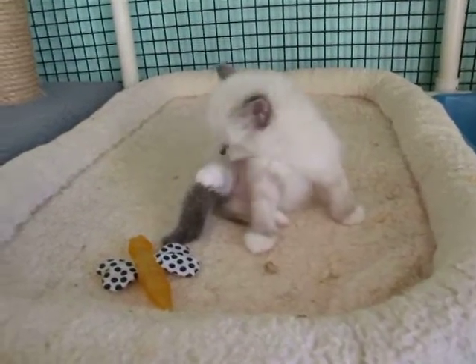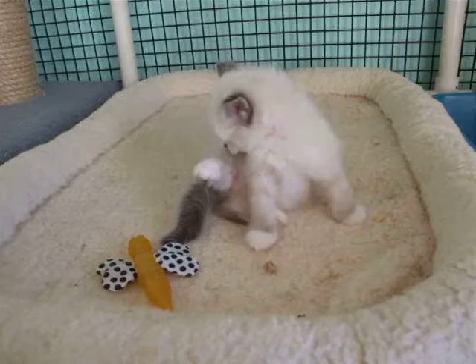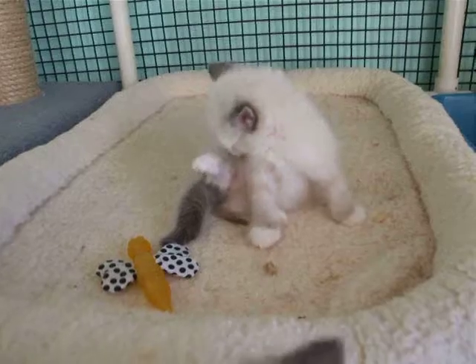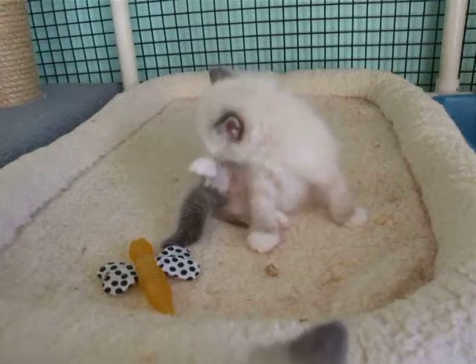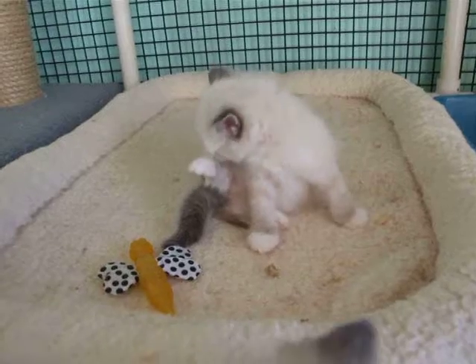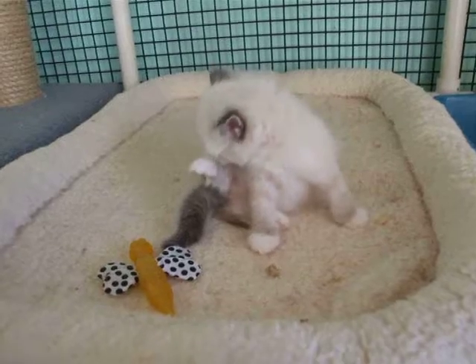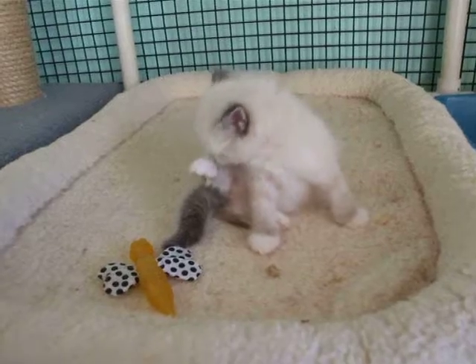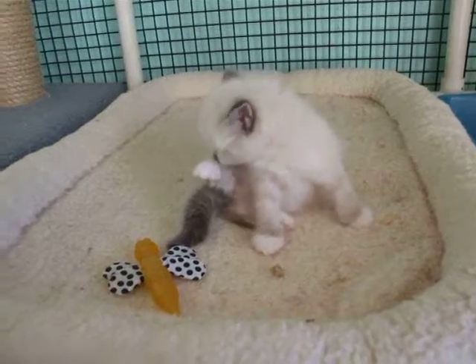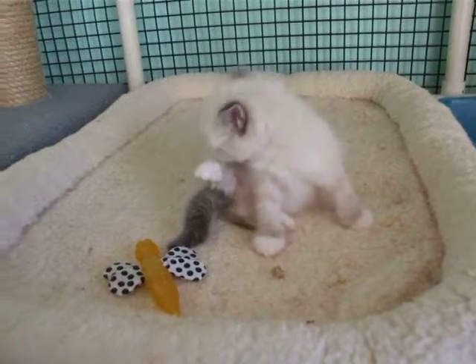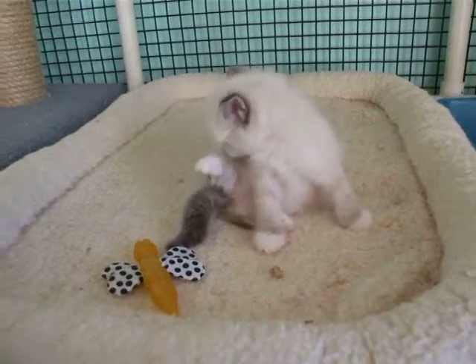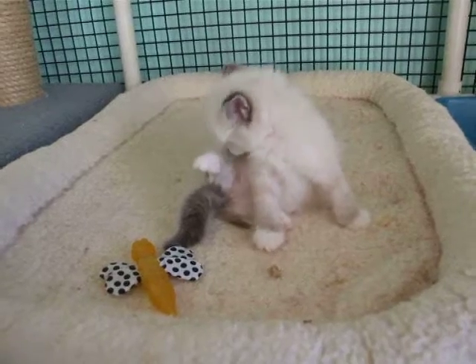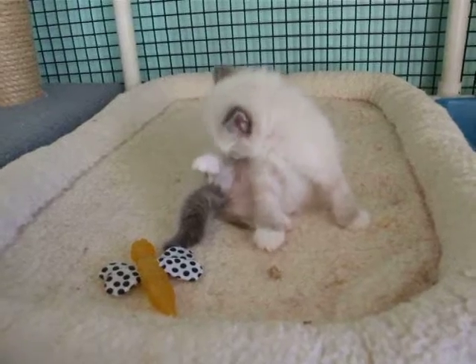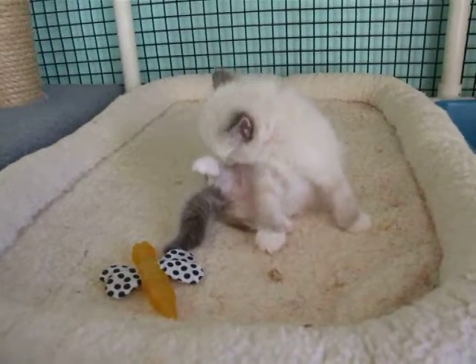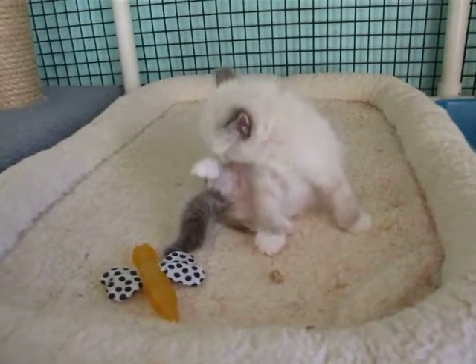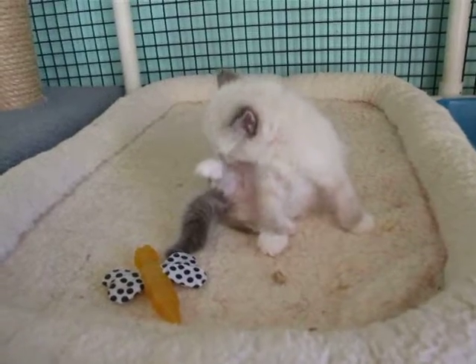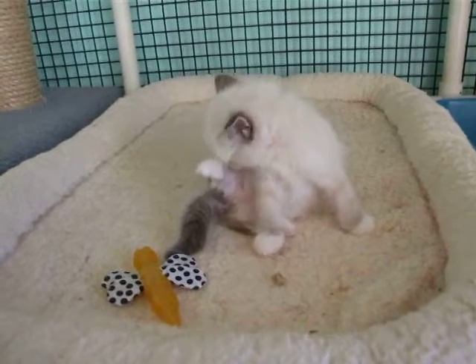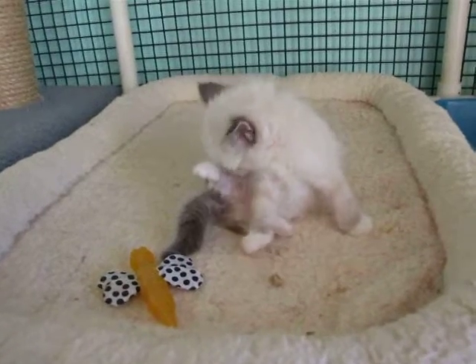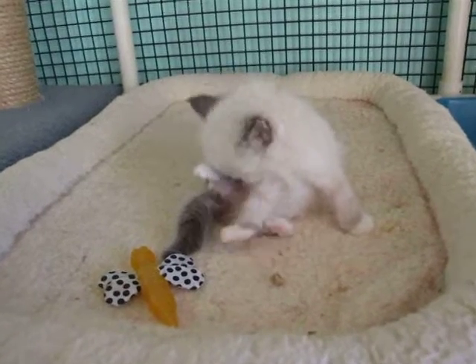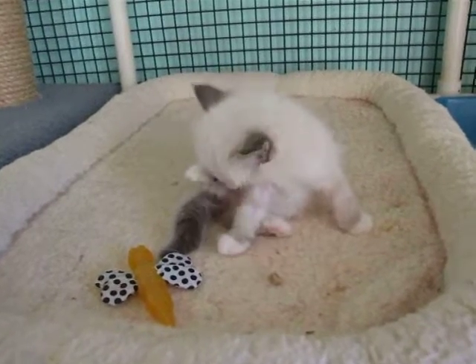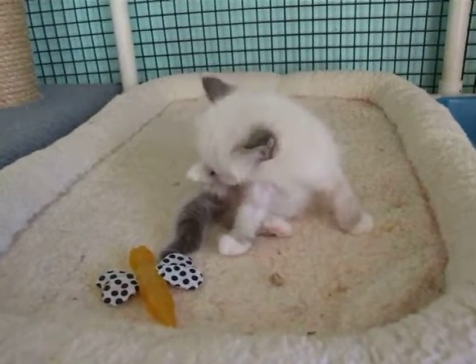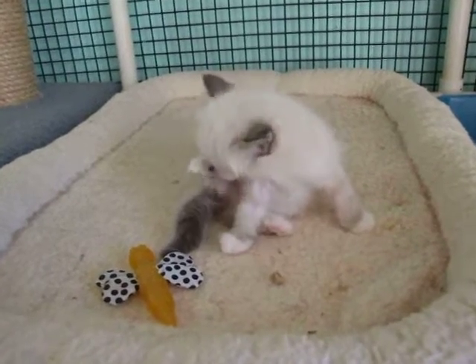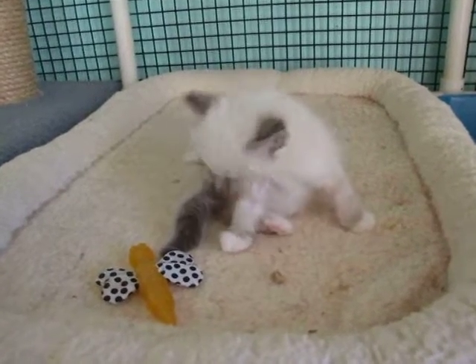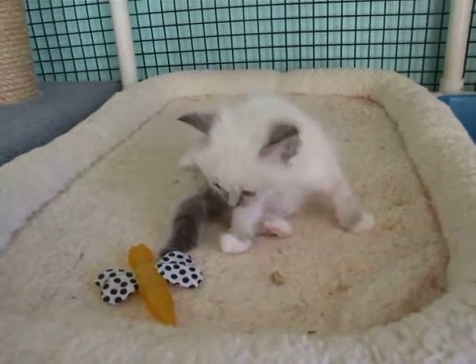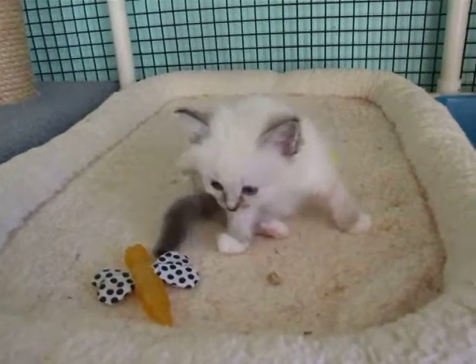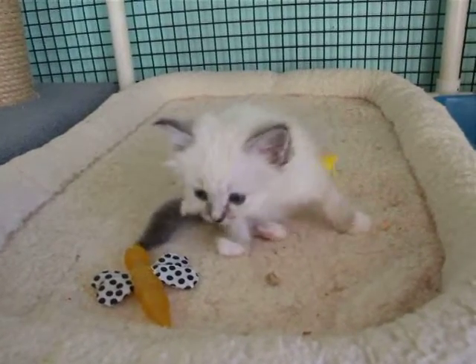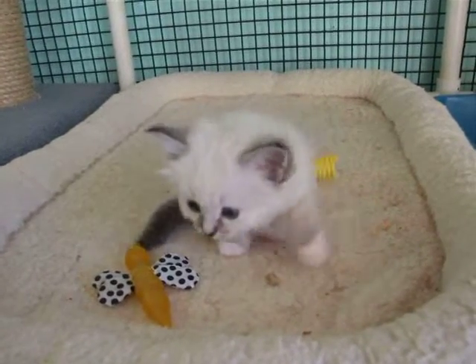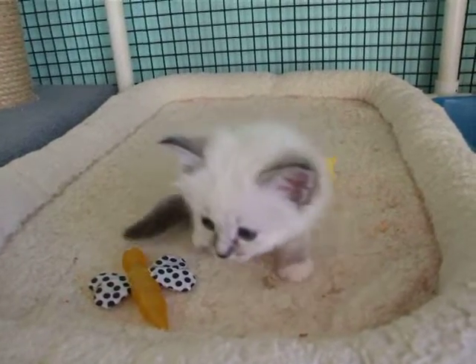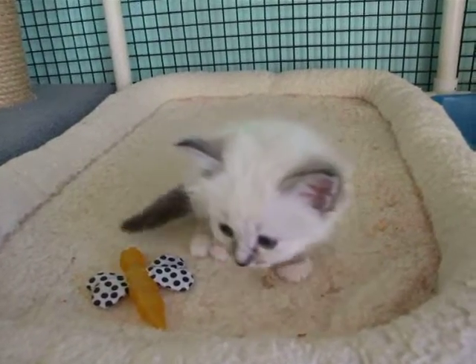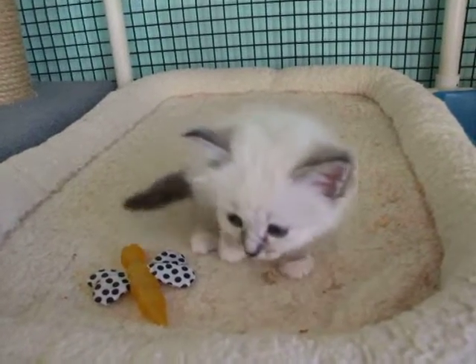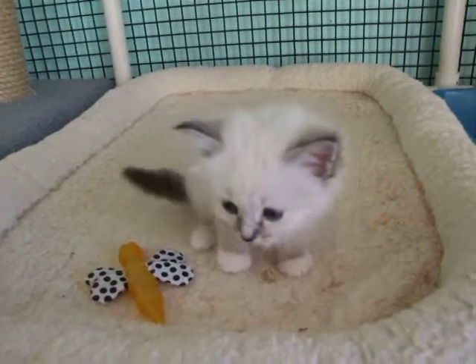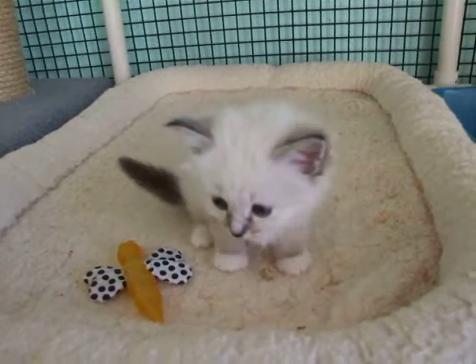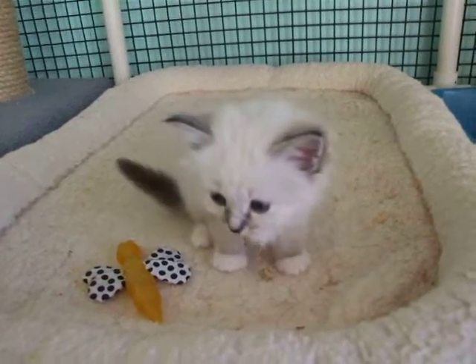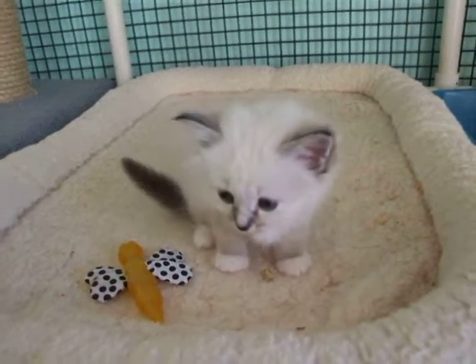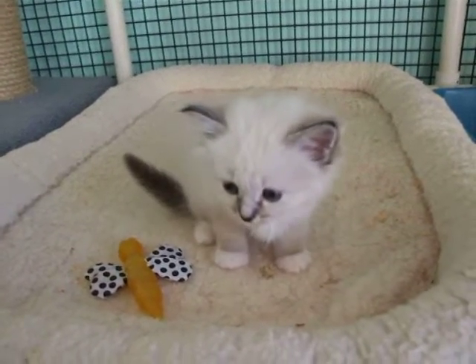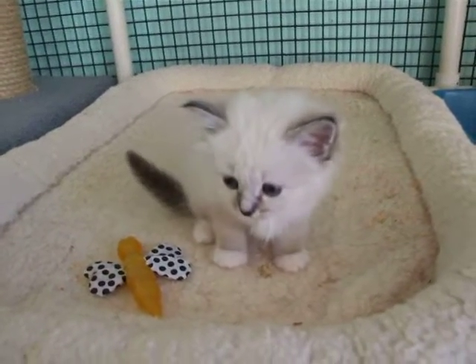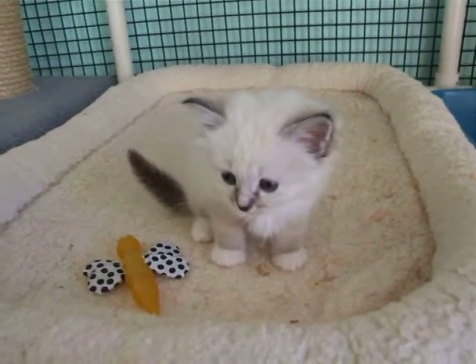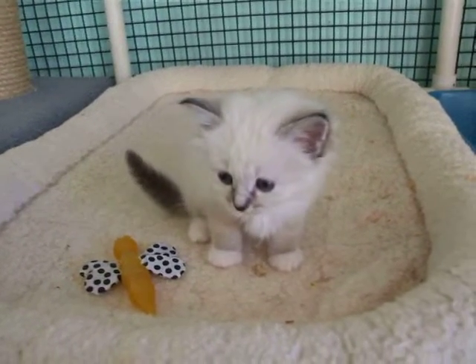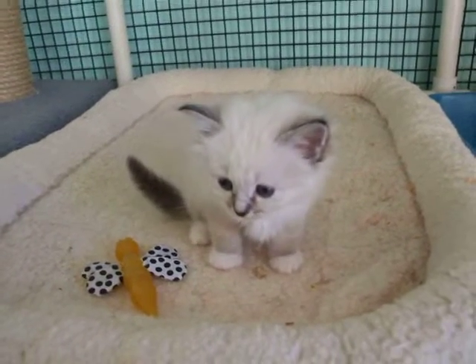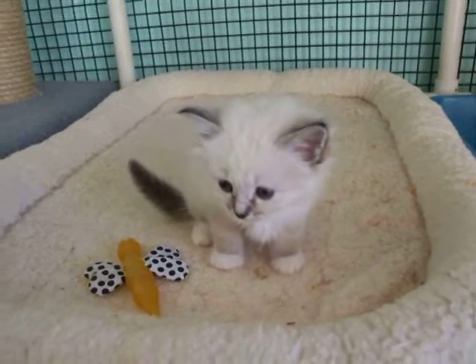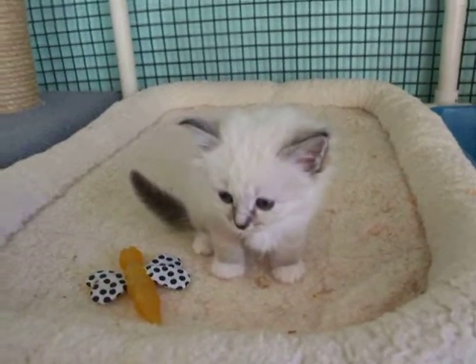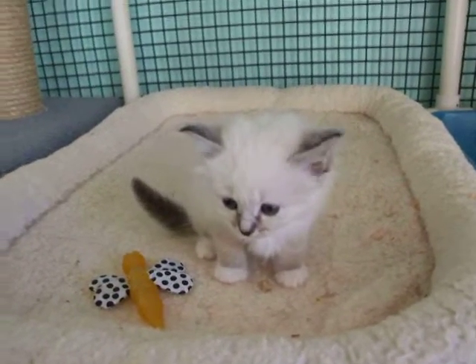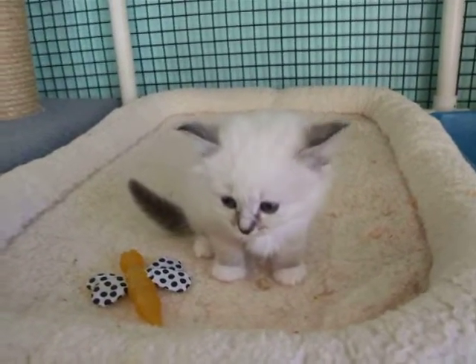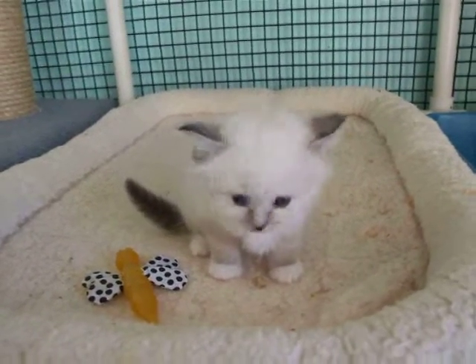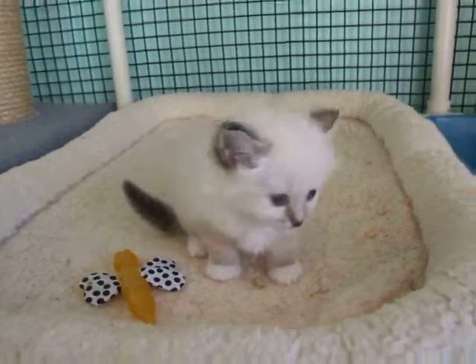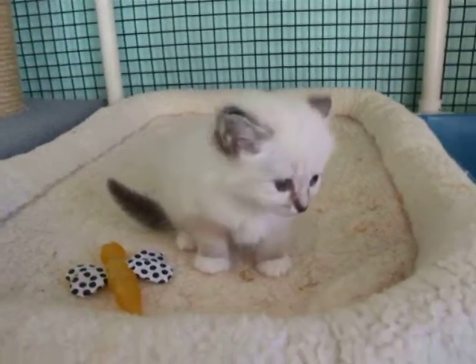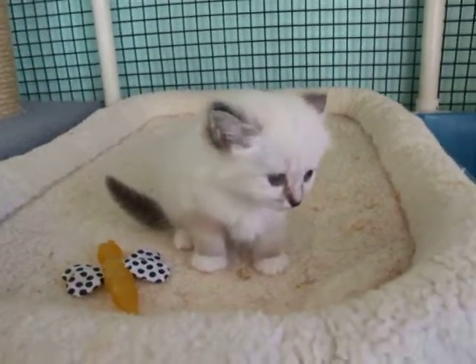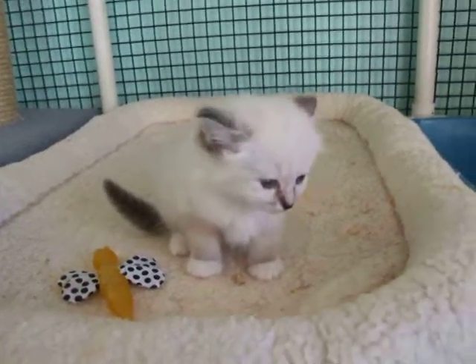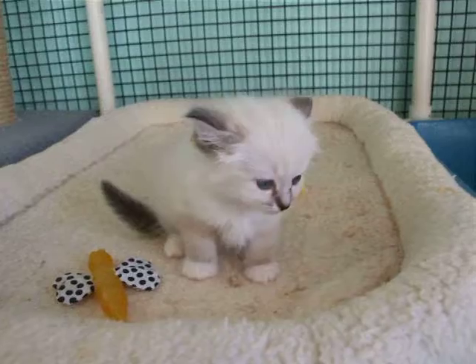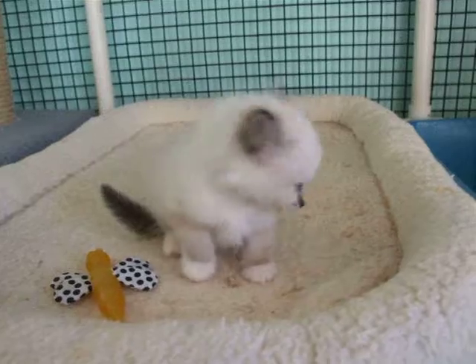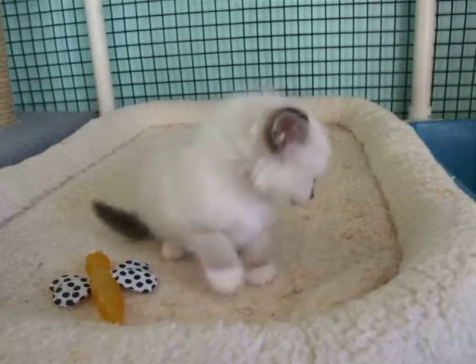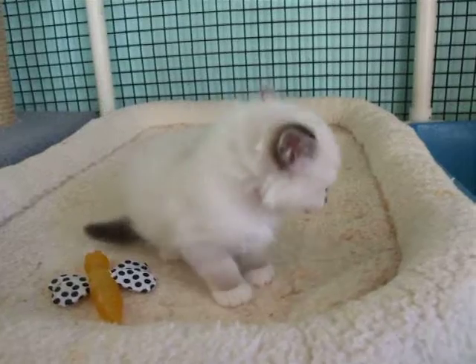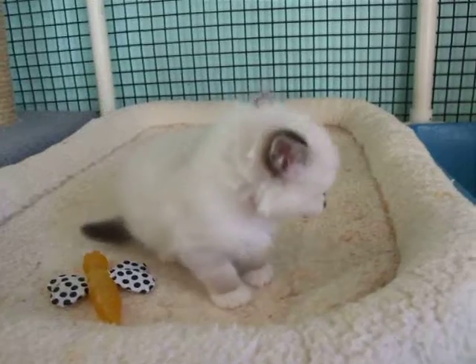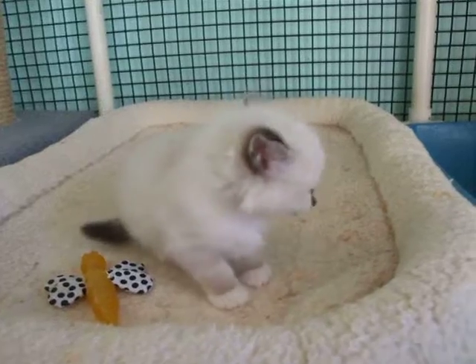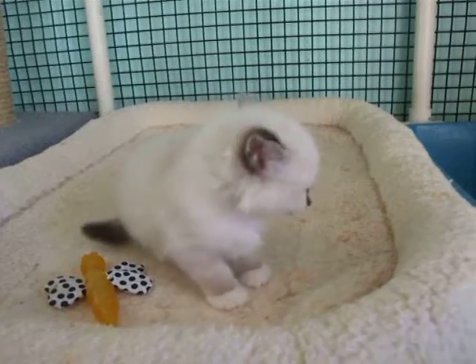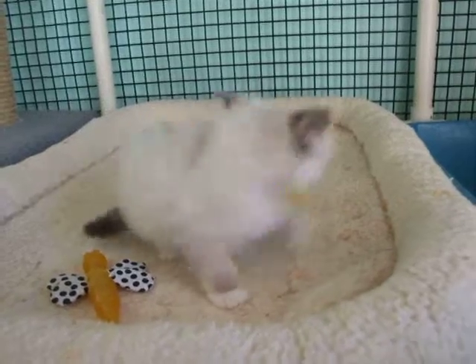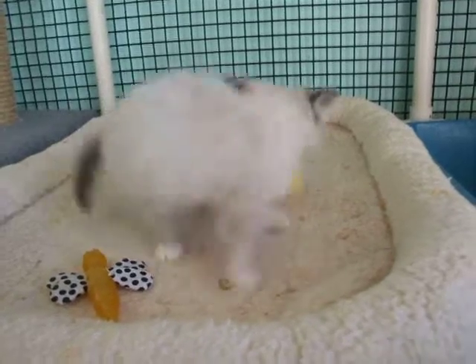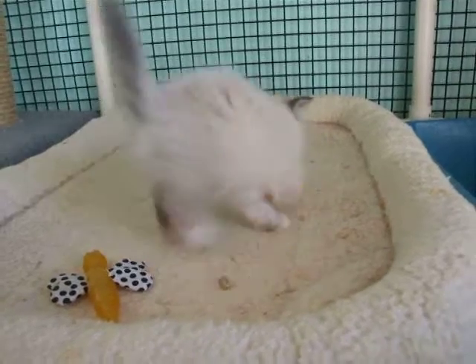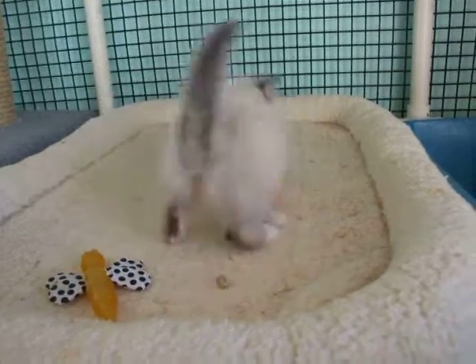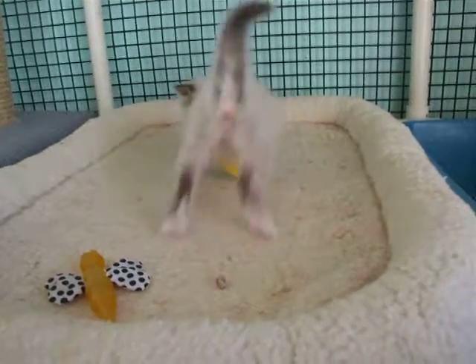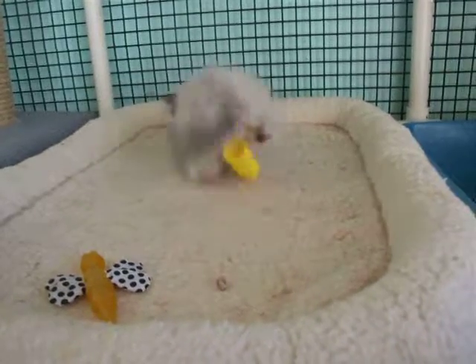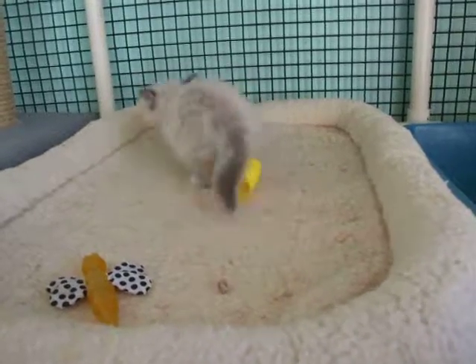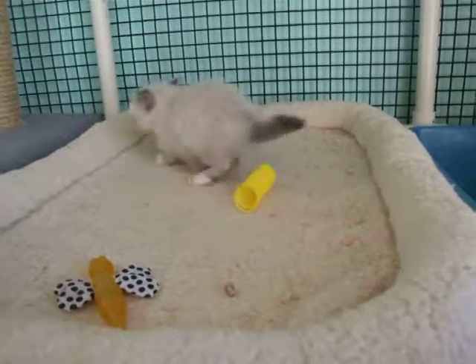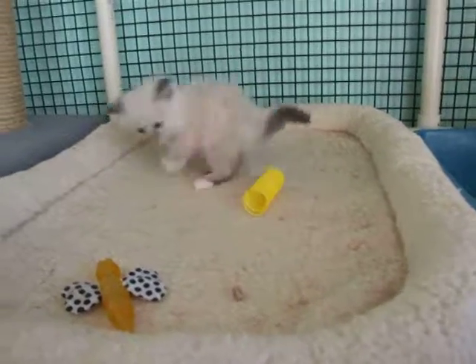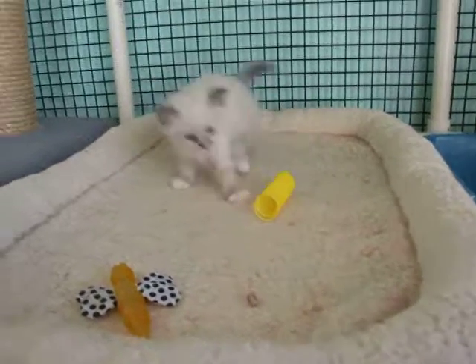I'm liking the looks of her at the moment at five weeks old. She's got a little bit of growing to do yet, but I think she's going to be quite nice.